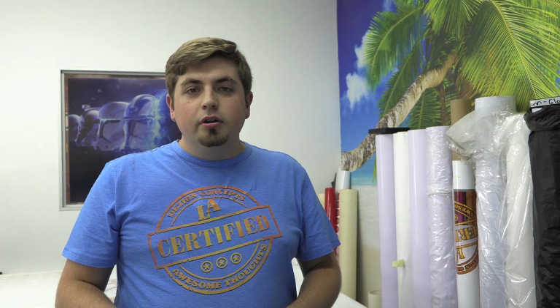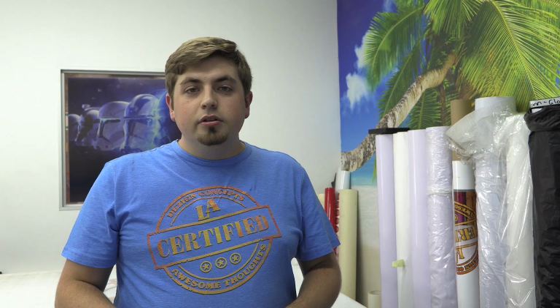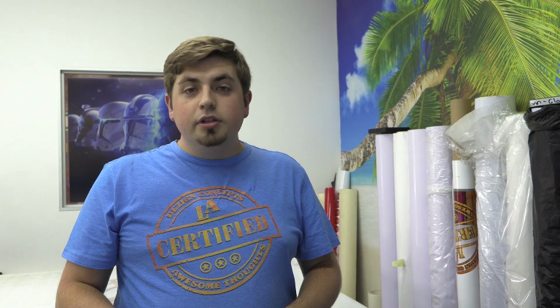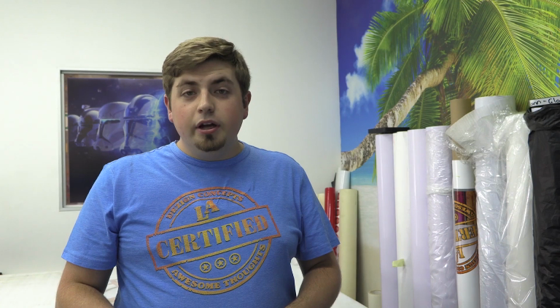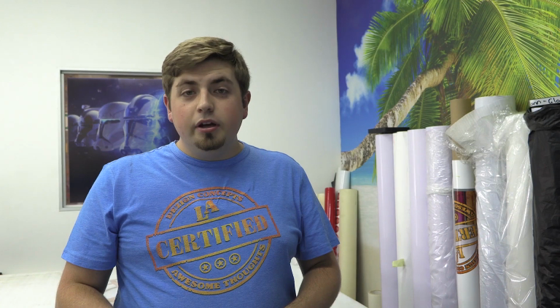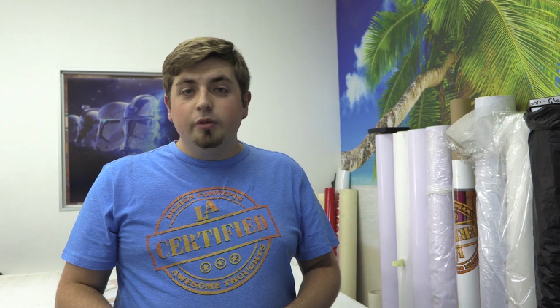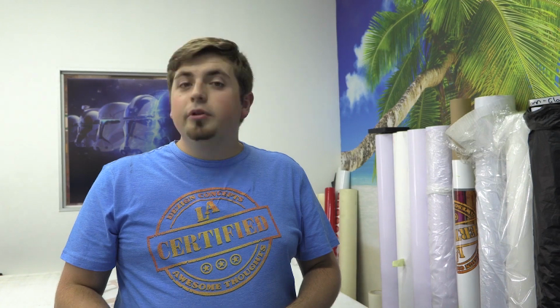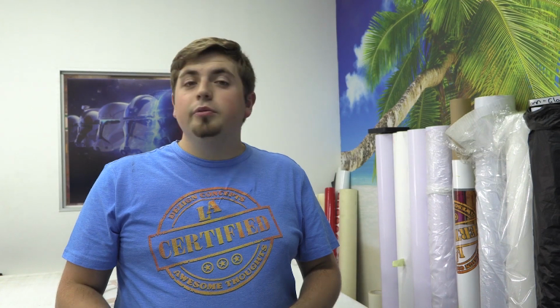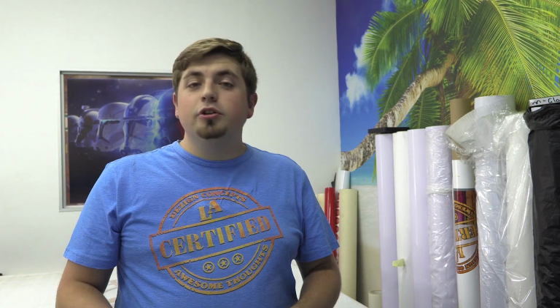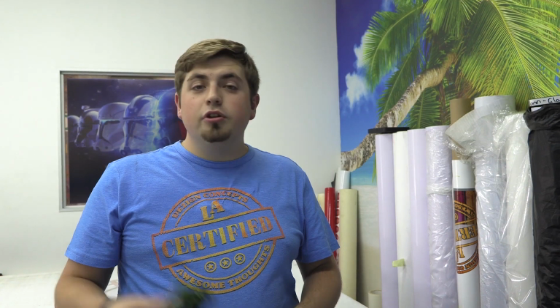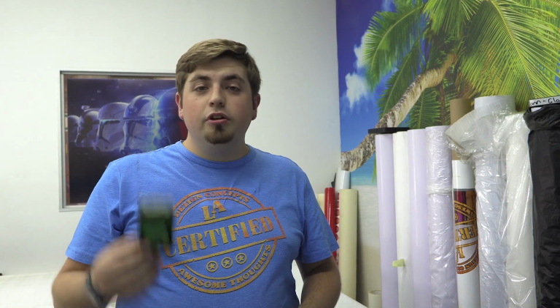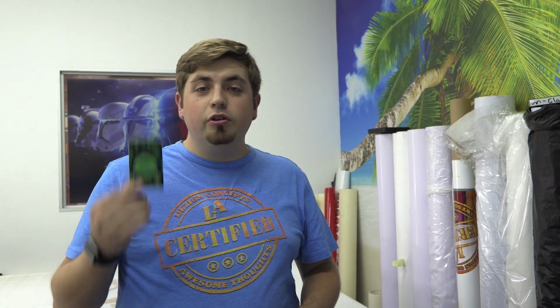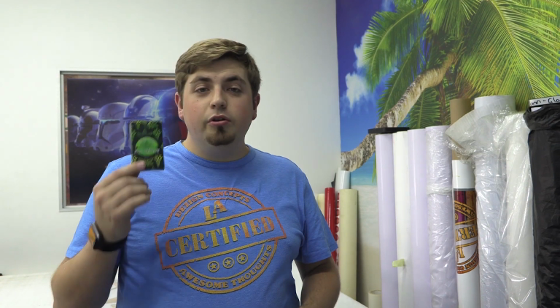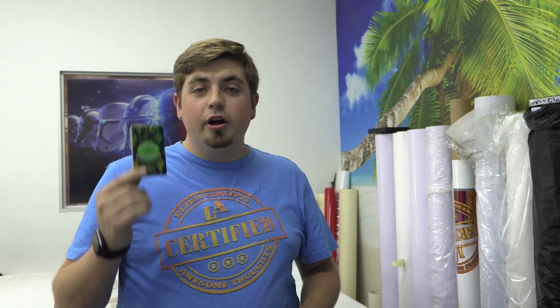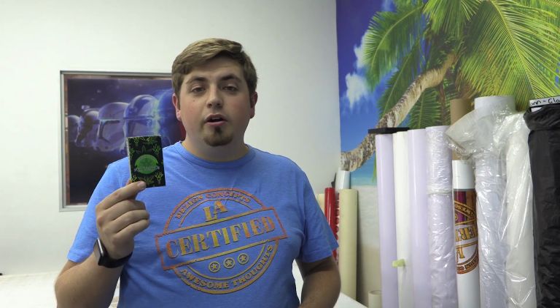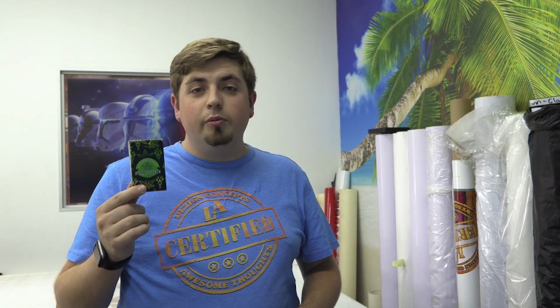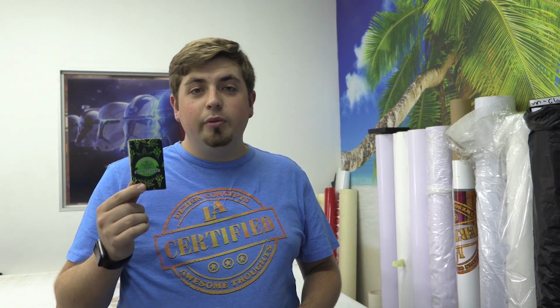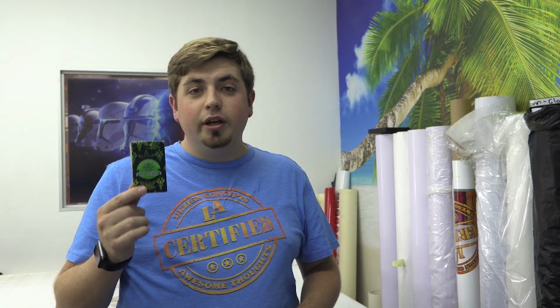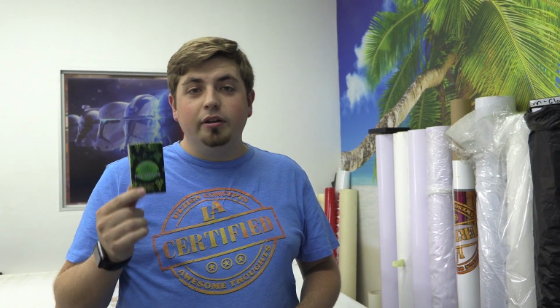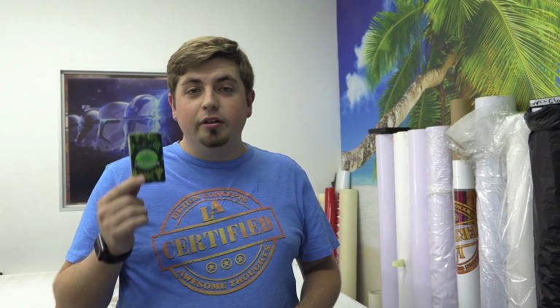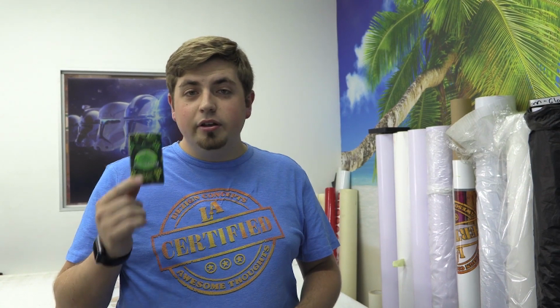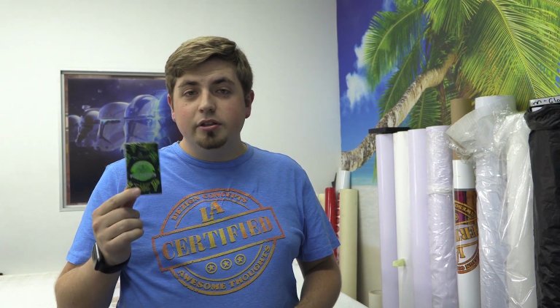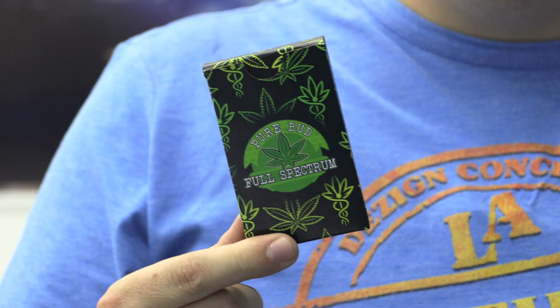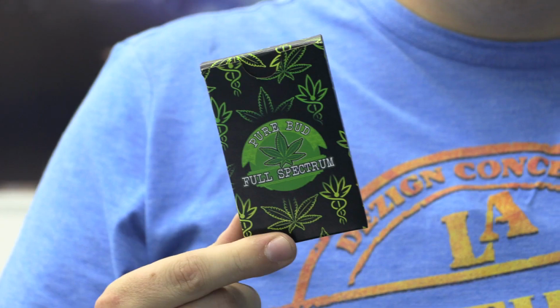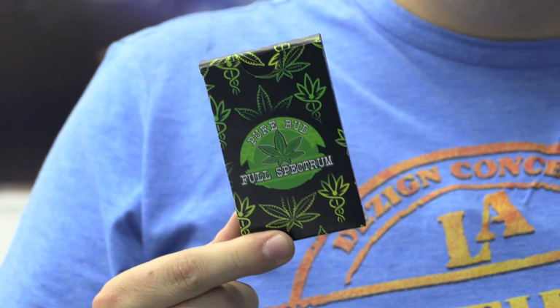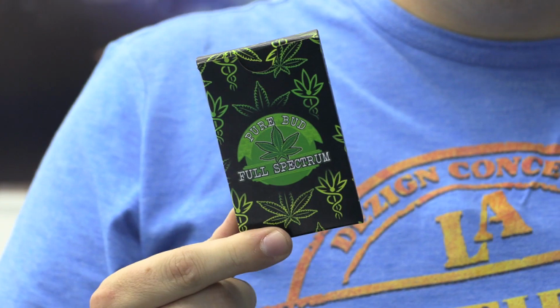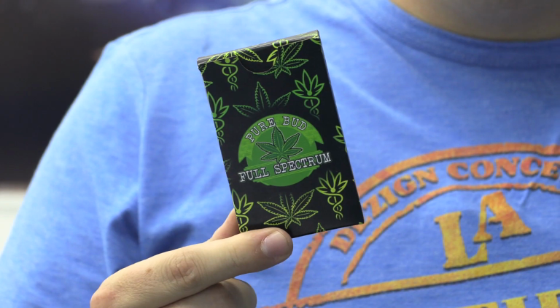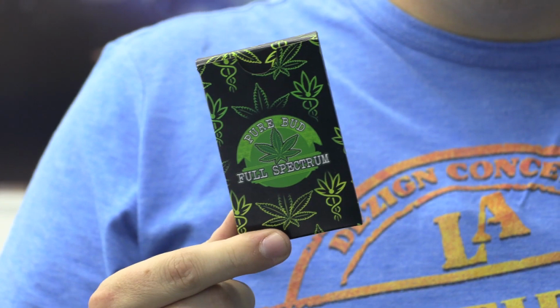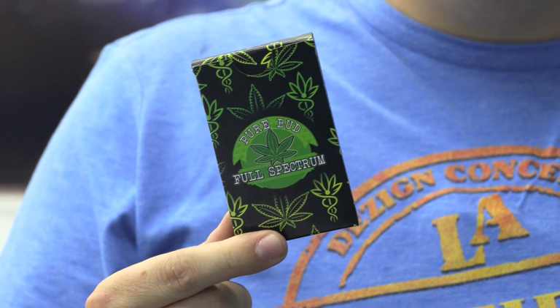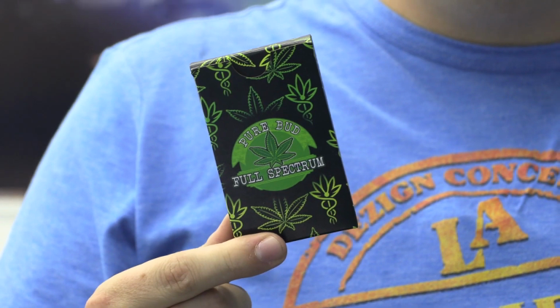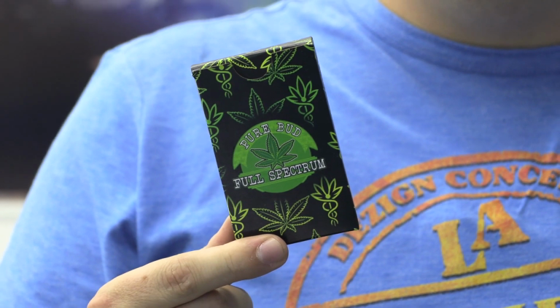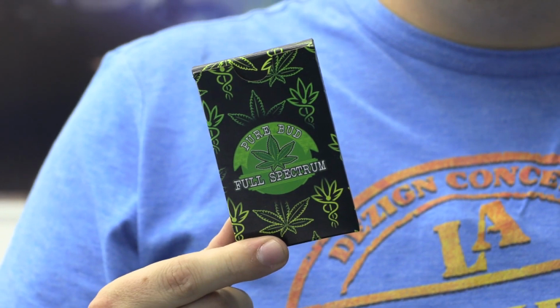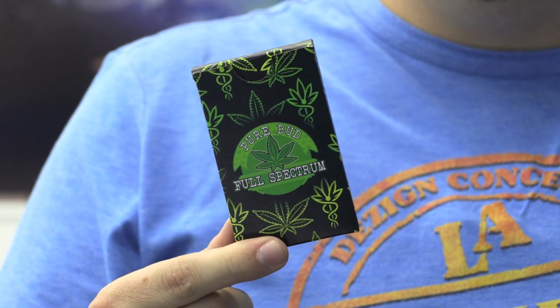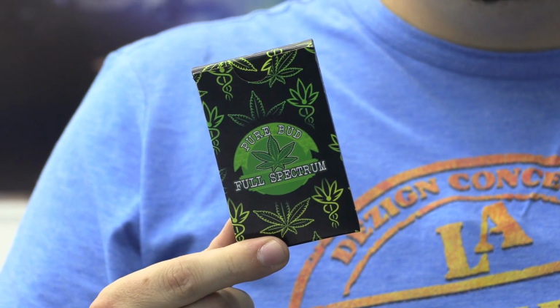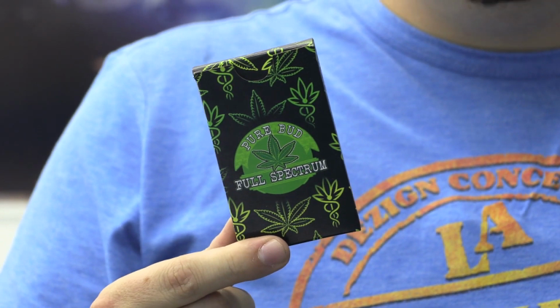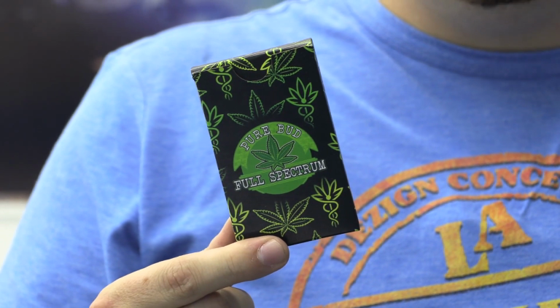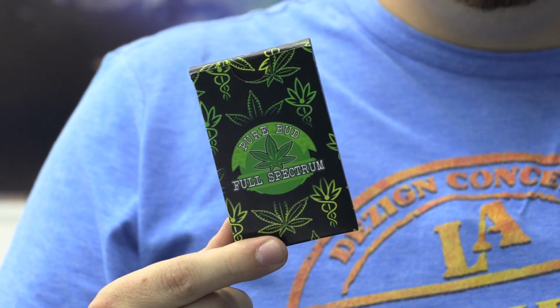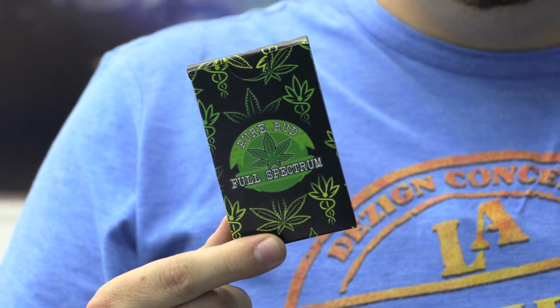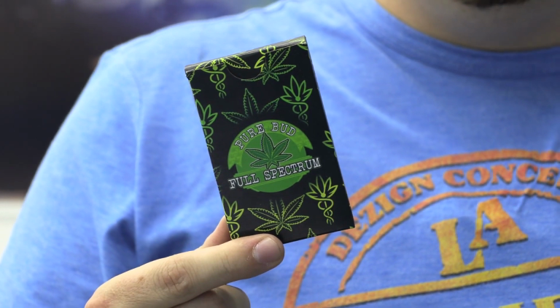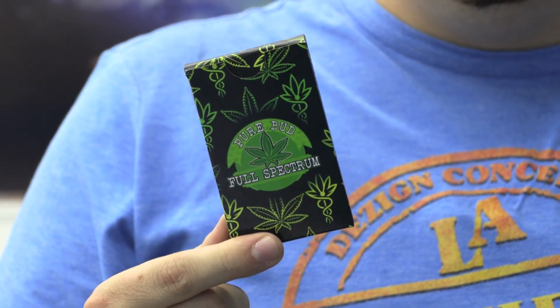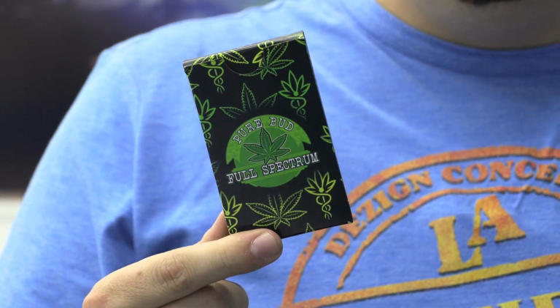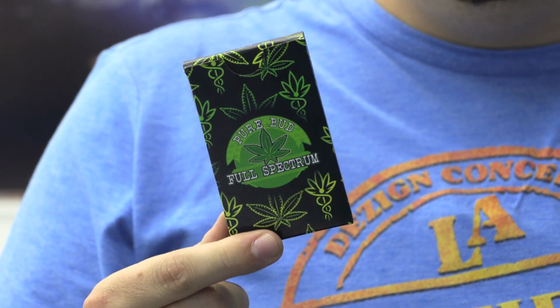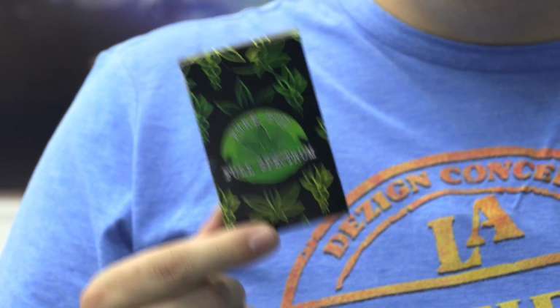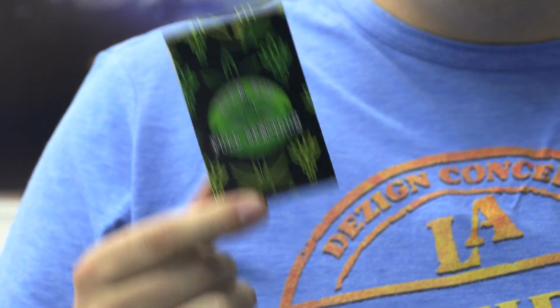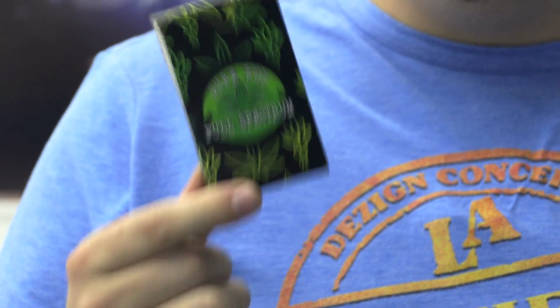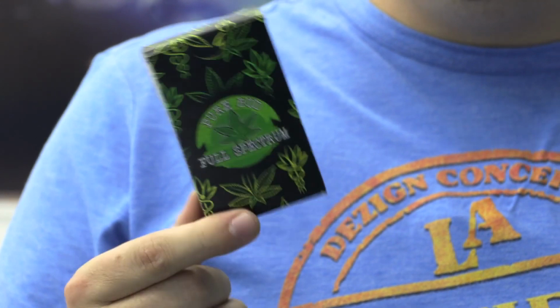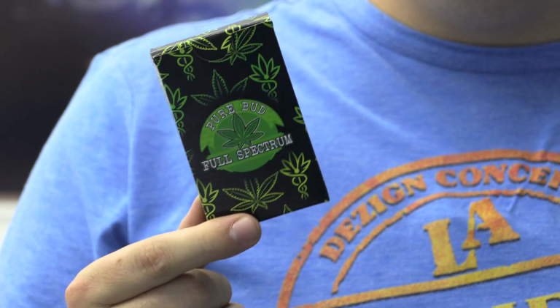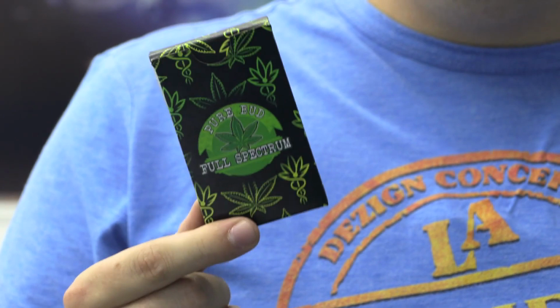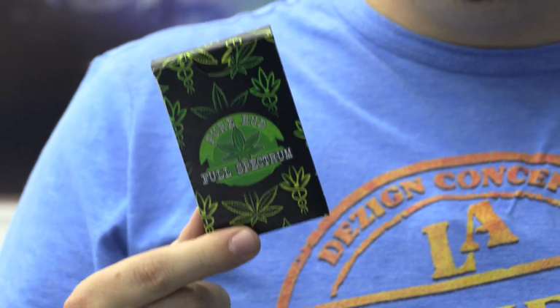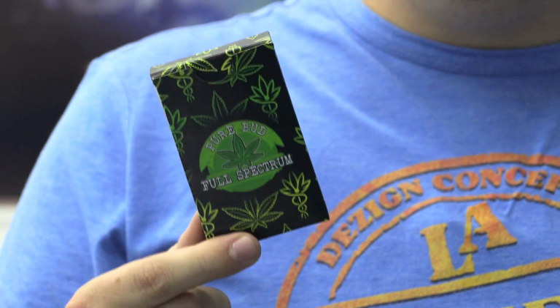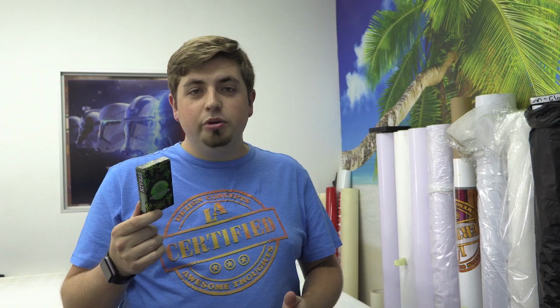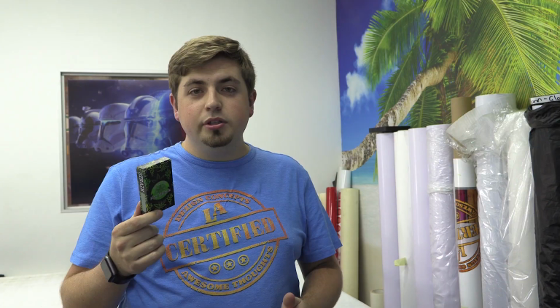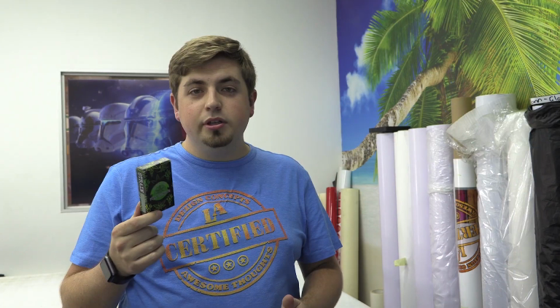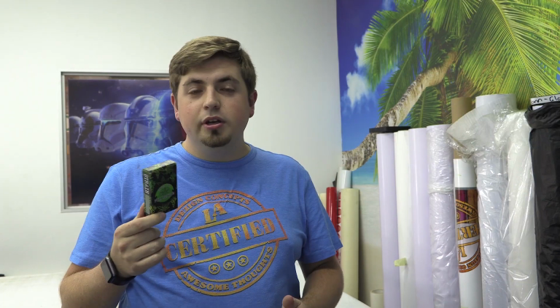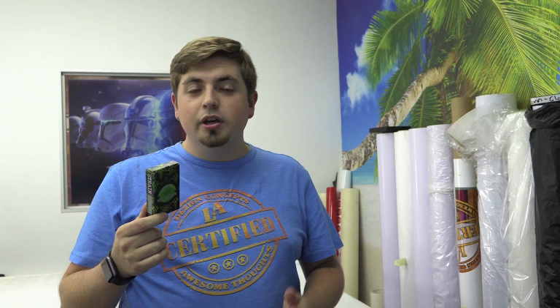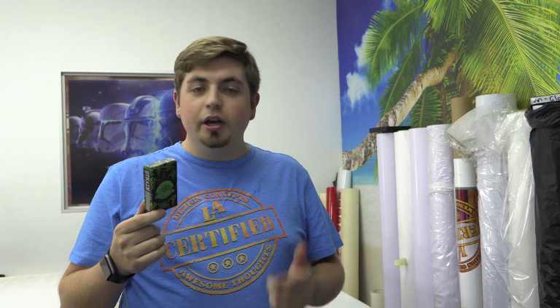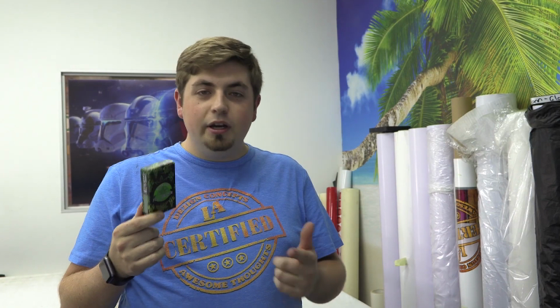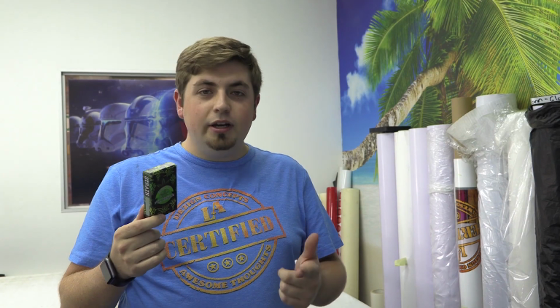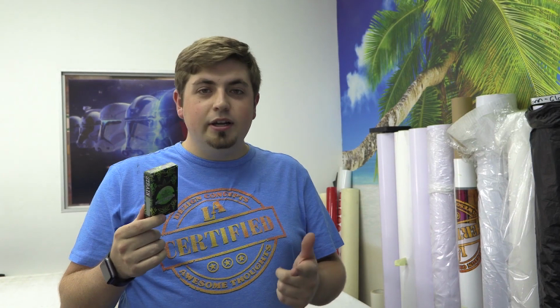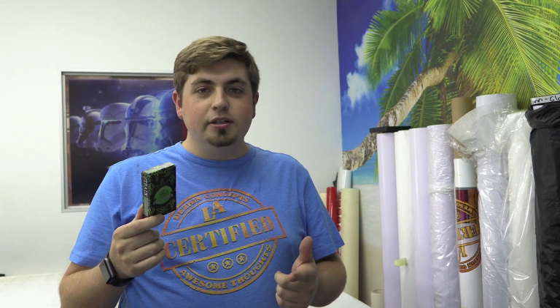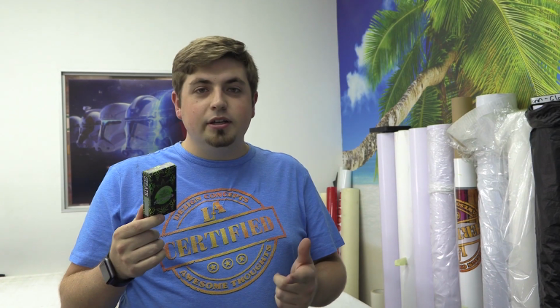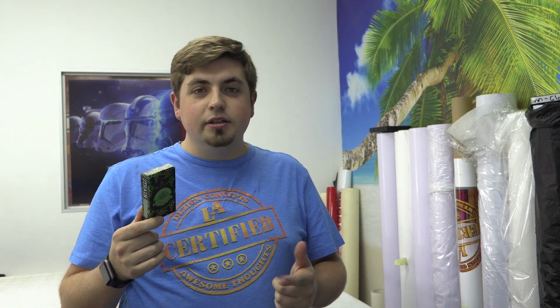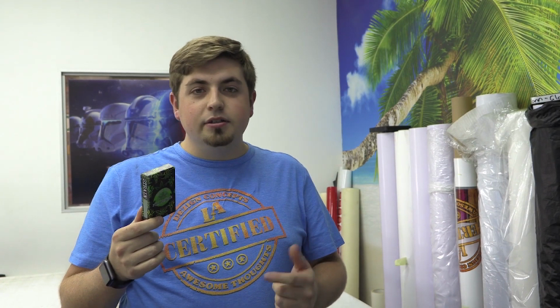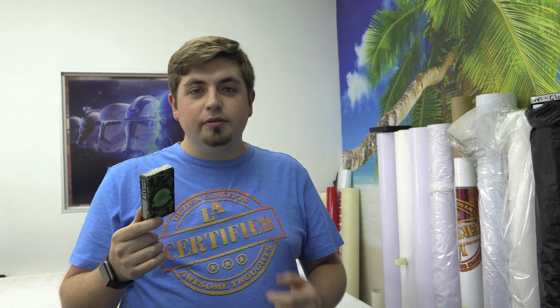Today I'm going to be showing you how I made this cool looking cardboard box just from using a UV printer and a laser cutter.